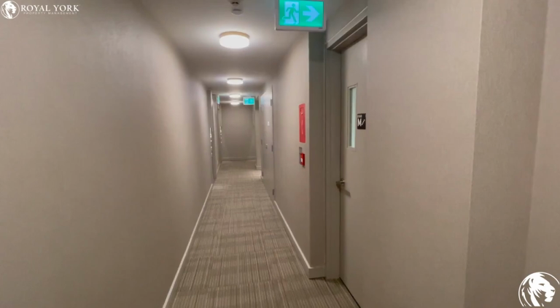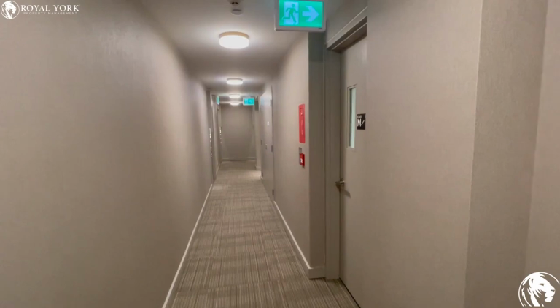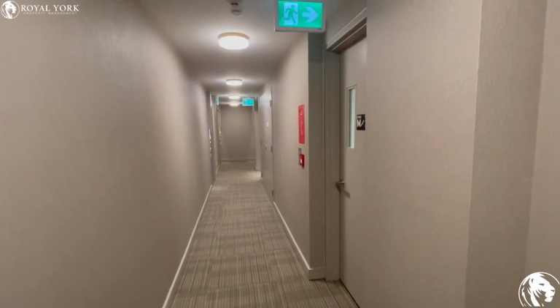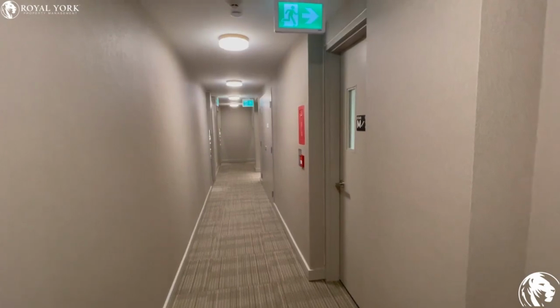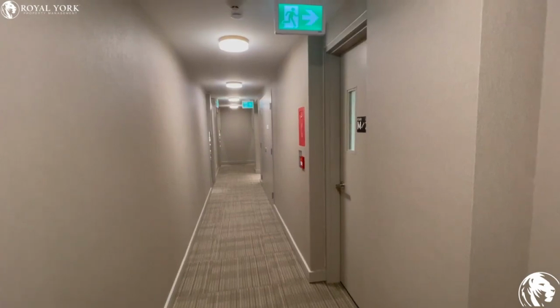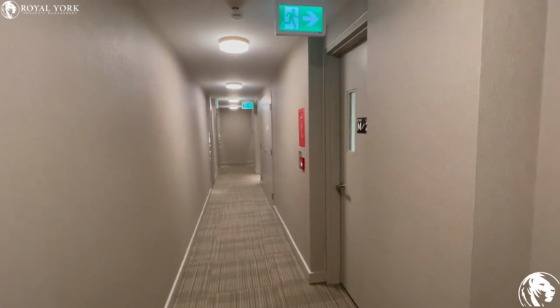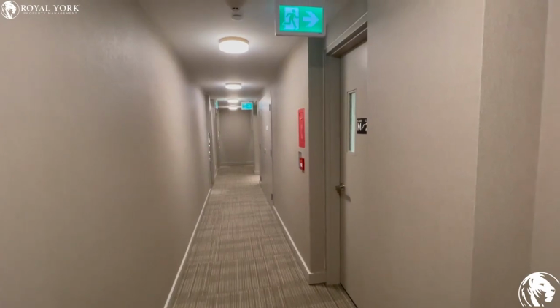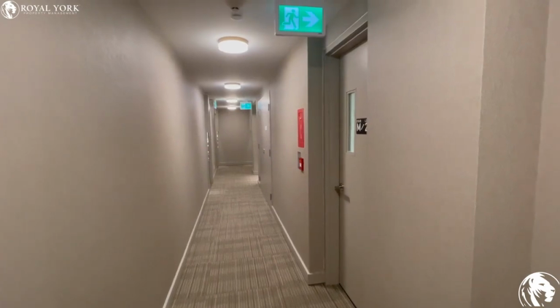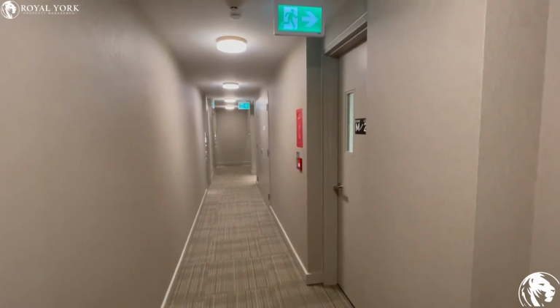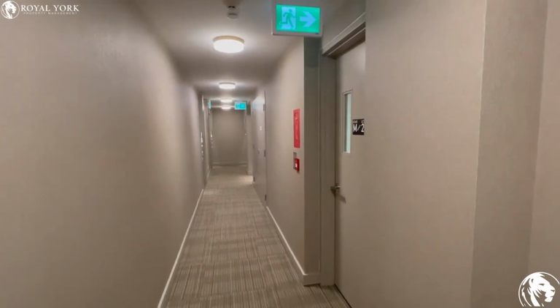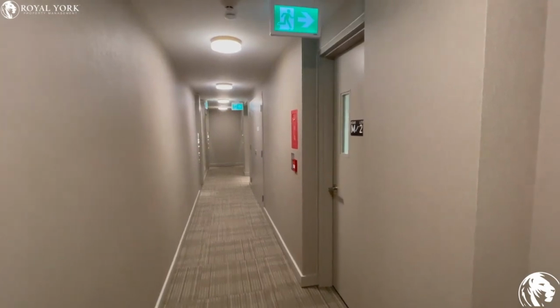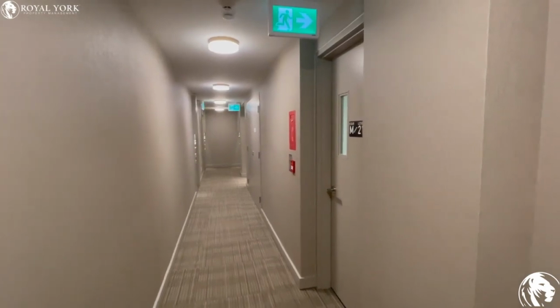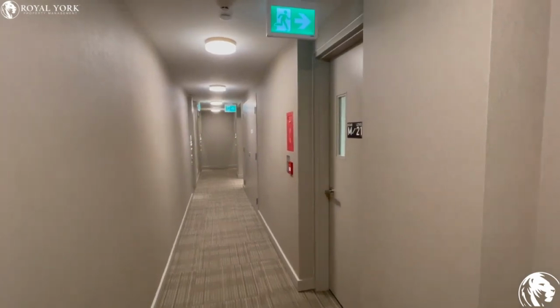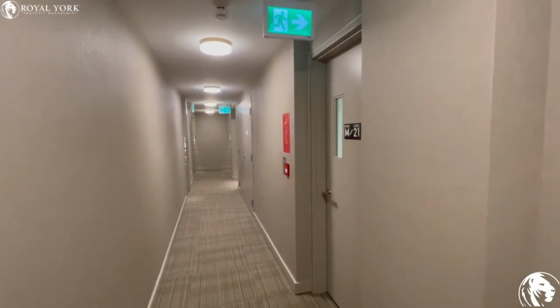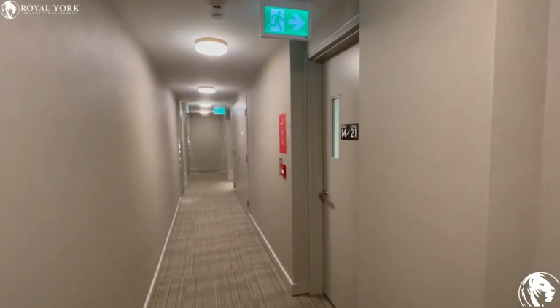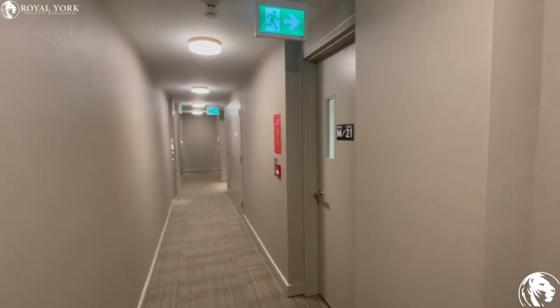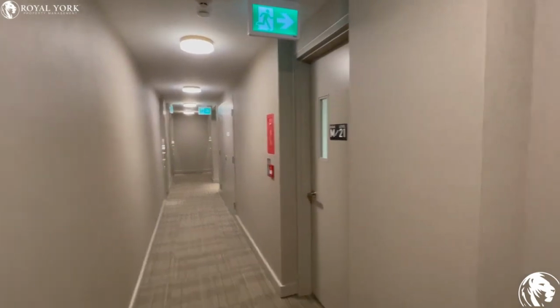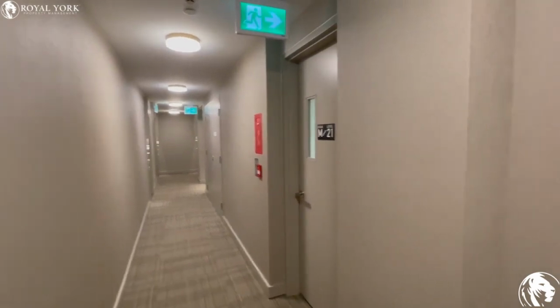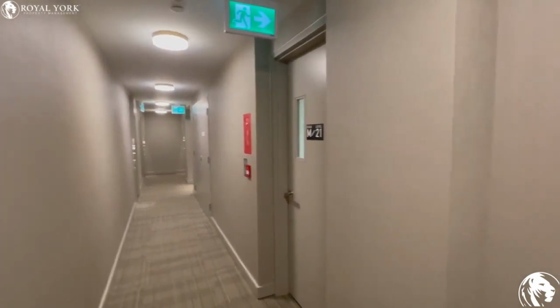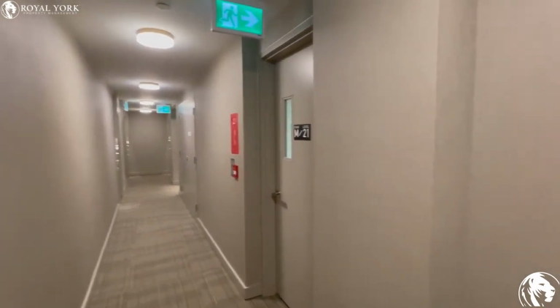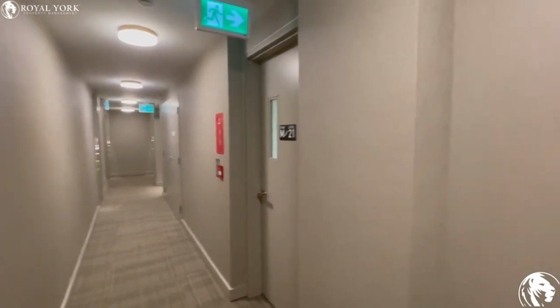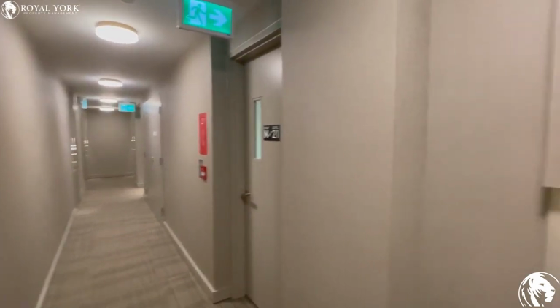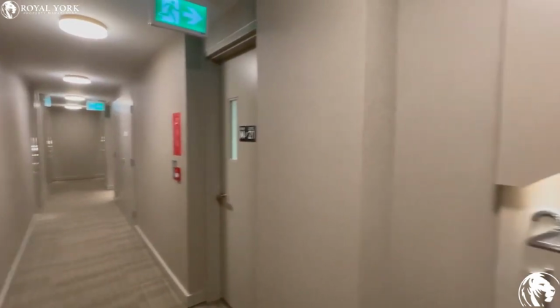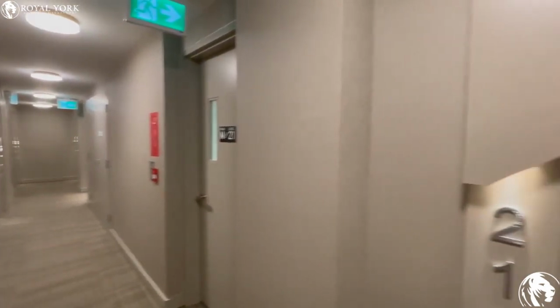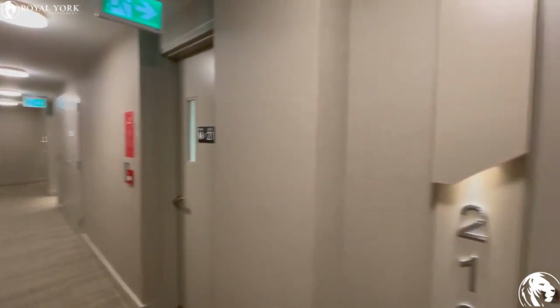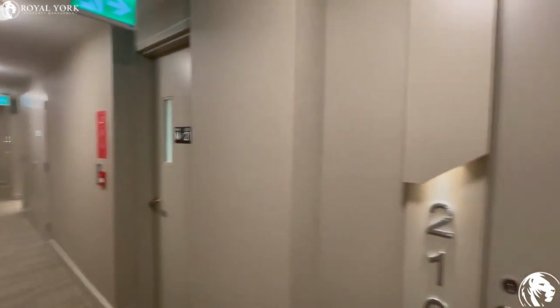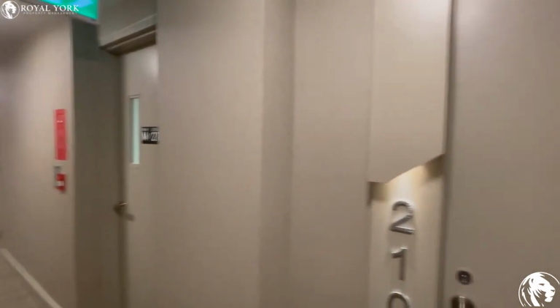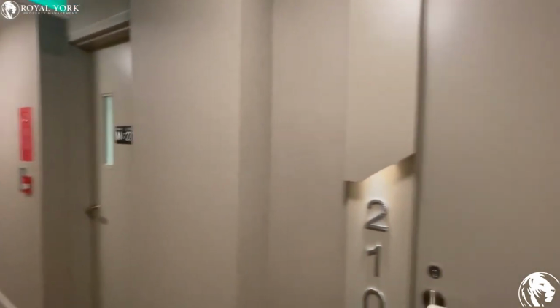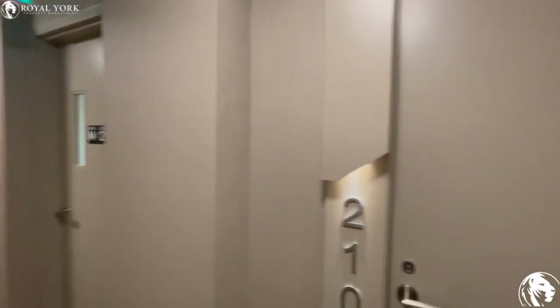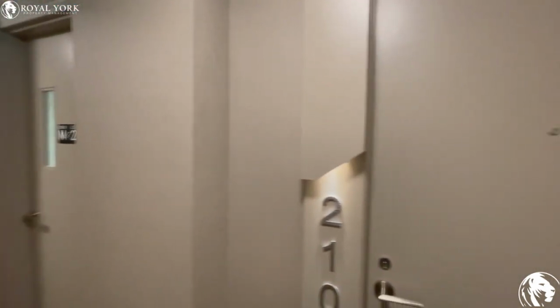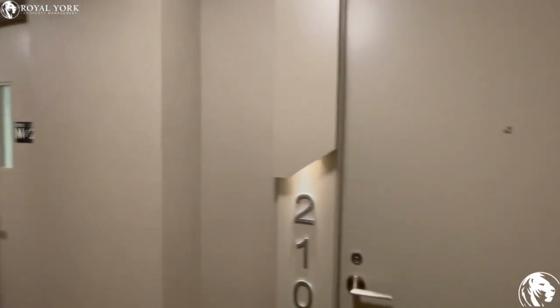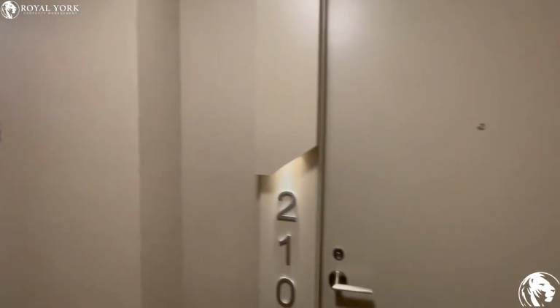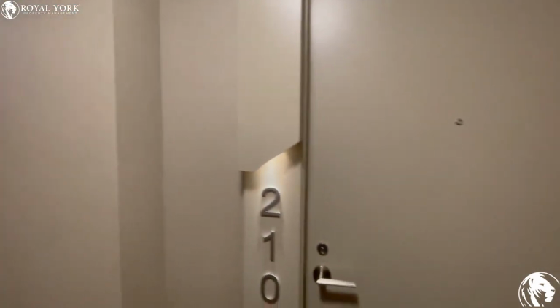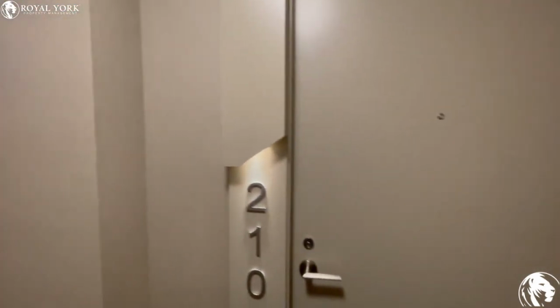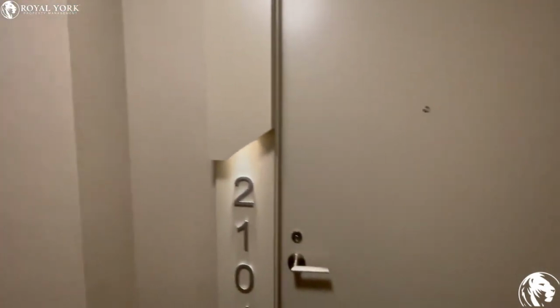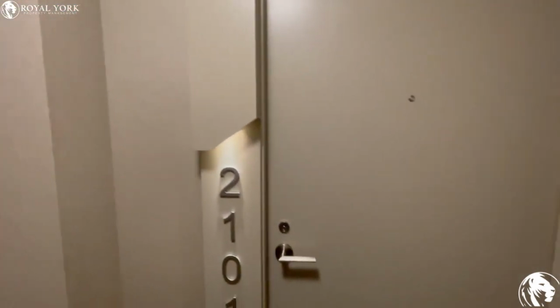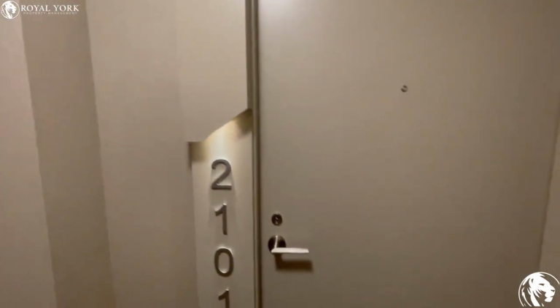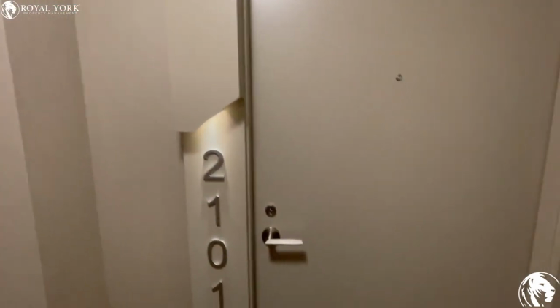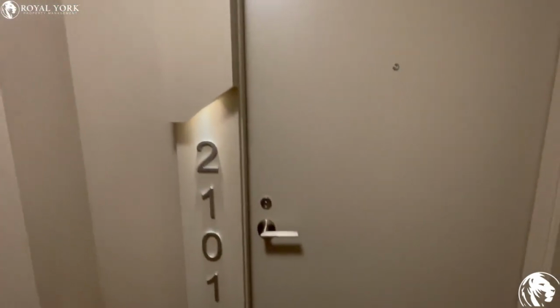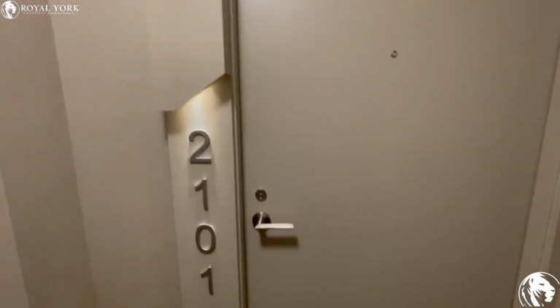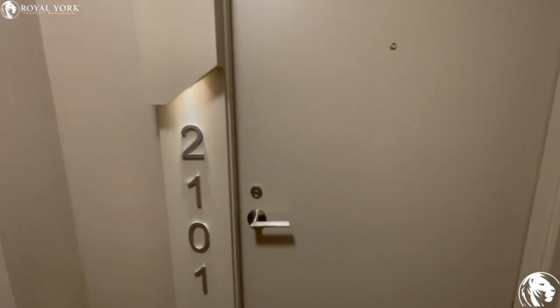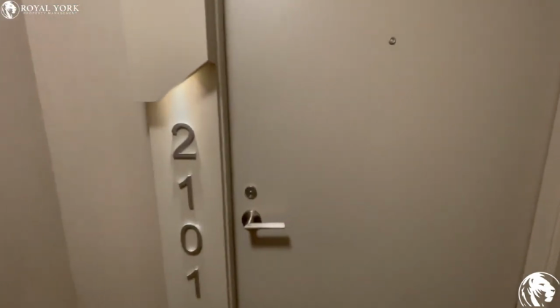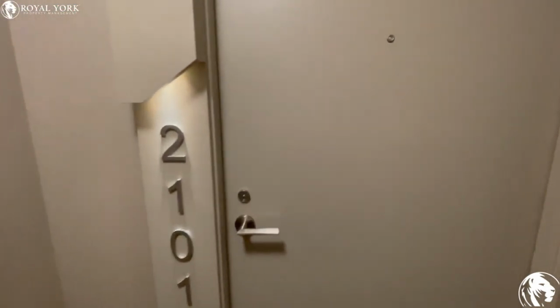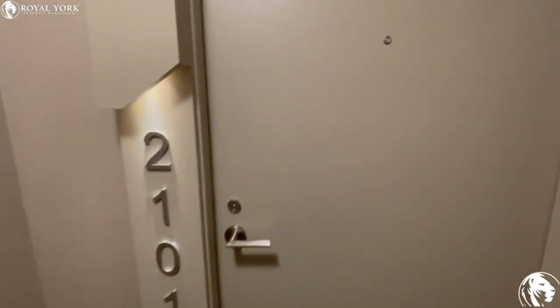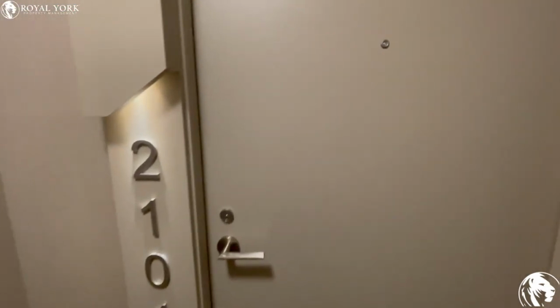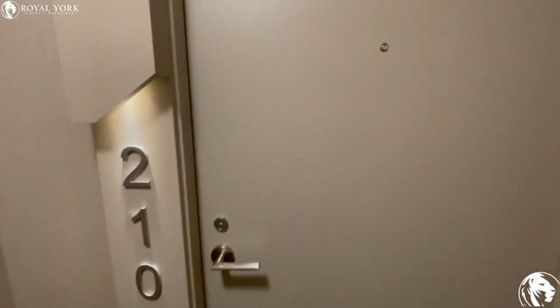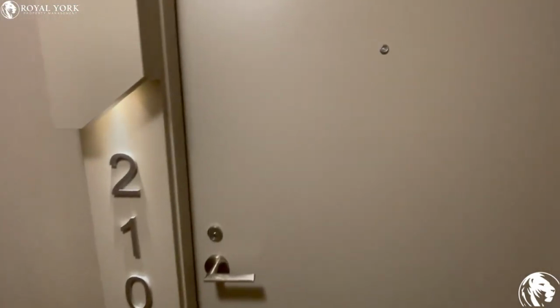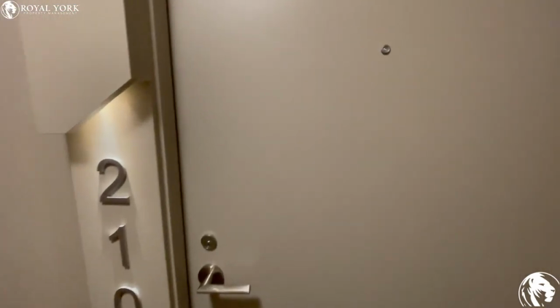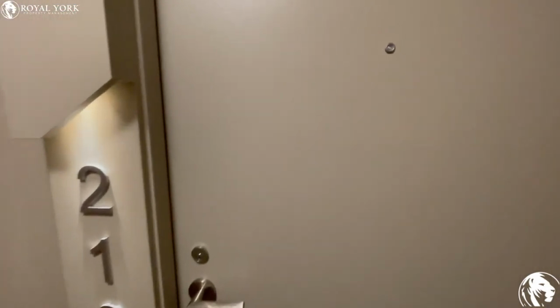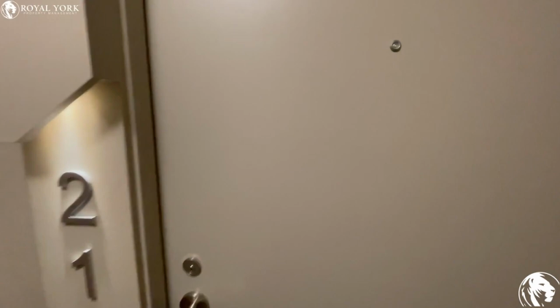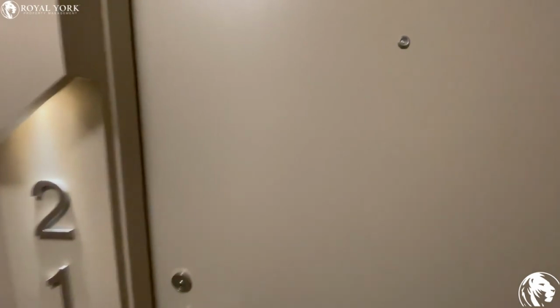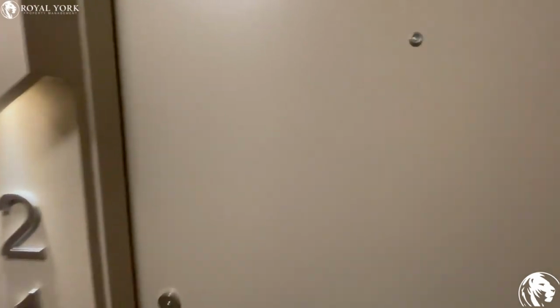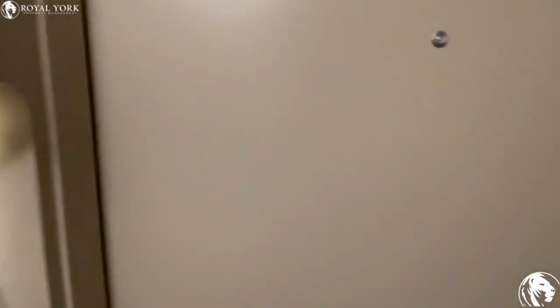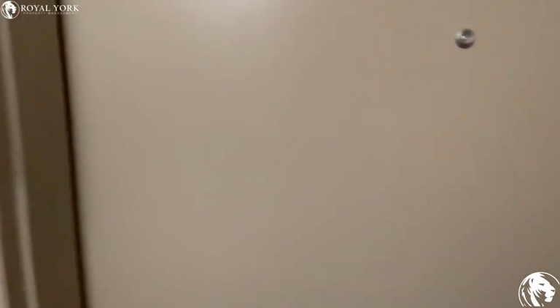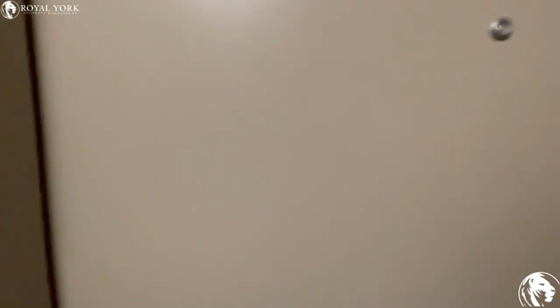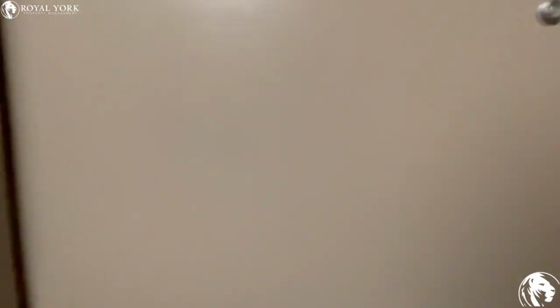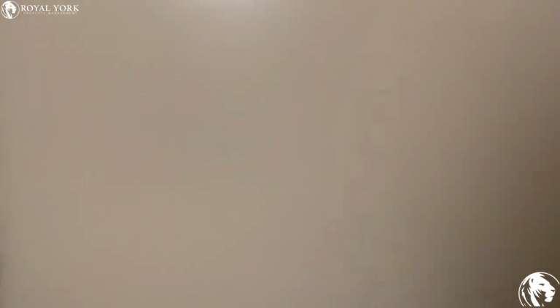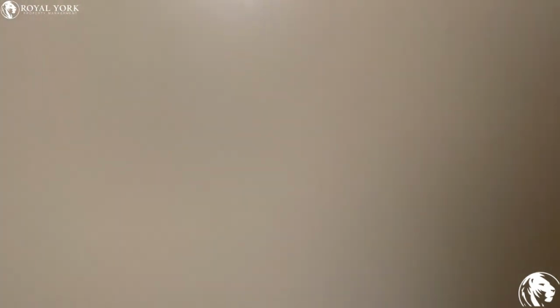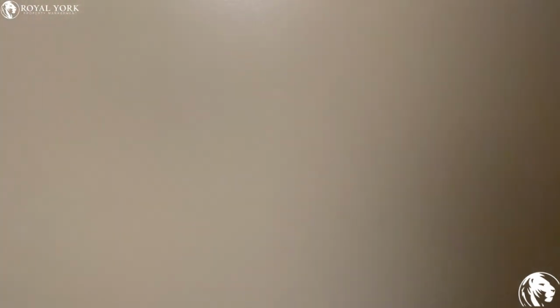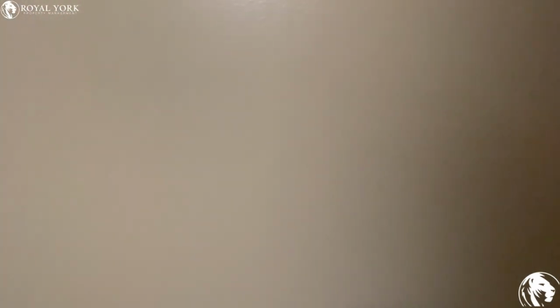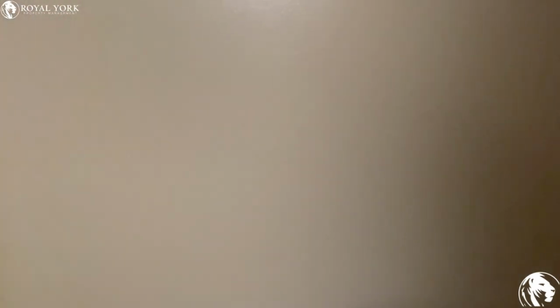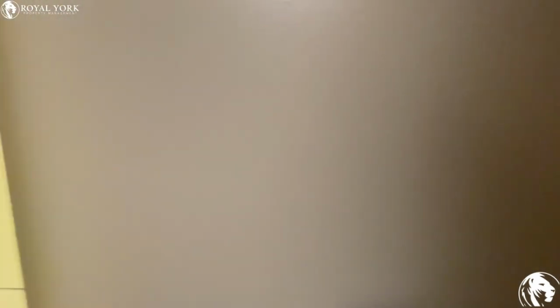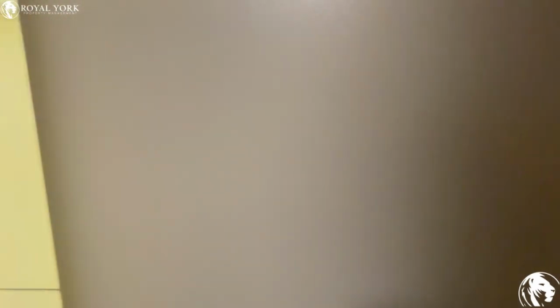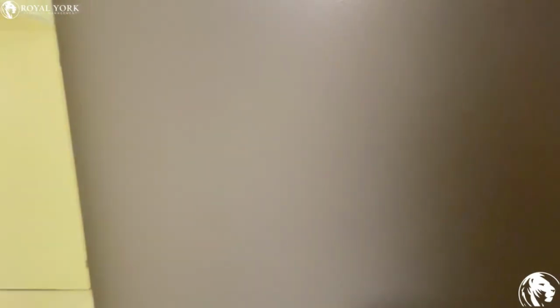Hey guys, here we are at 6 Sonic Way in North York, Unit 2101. Let's take a look inside.